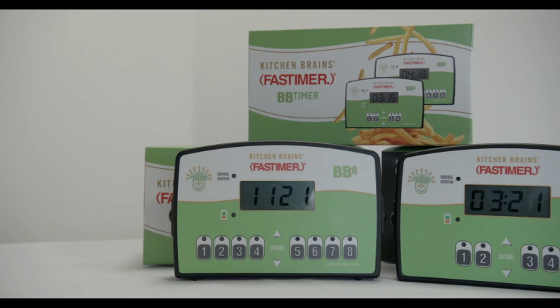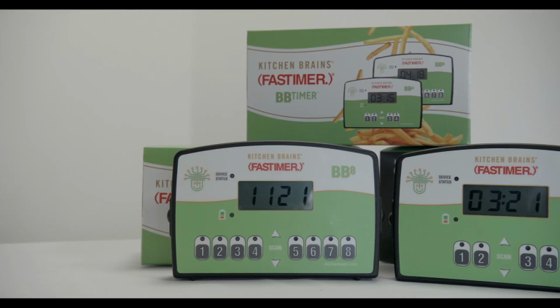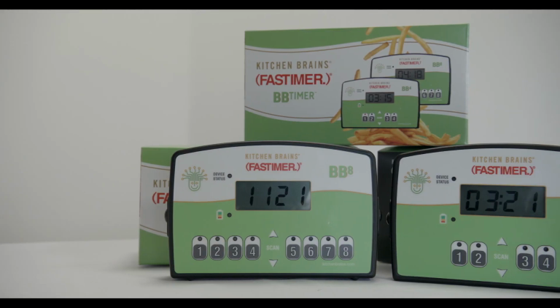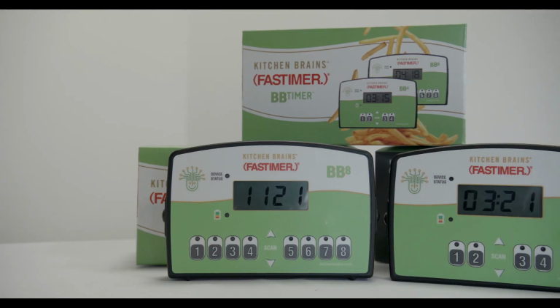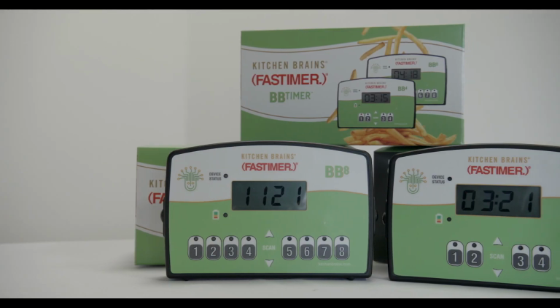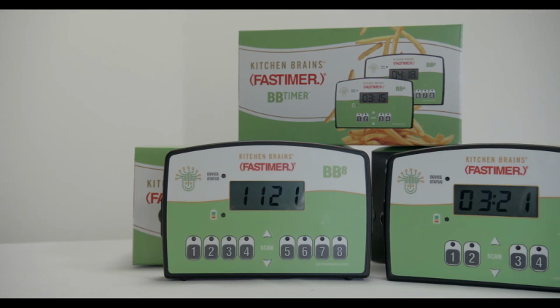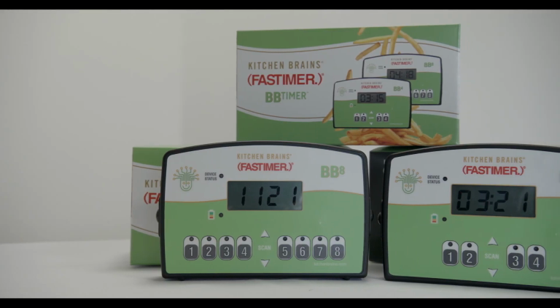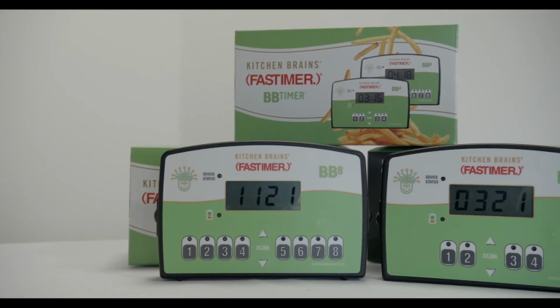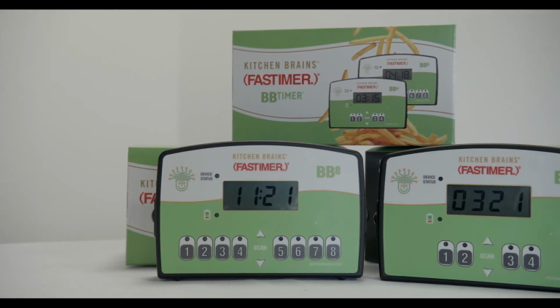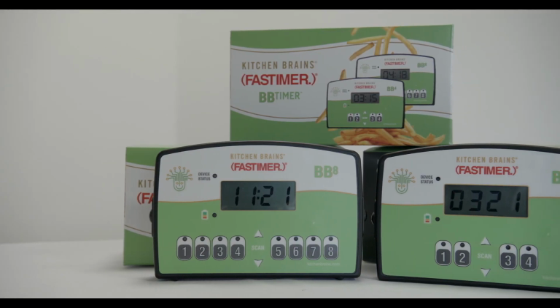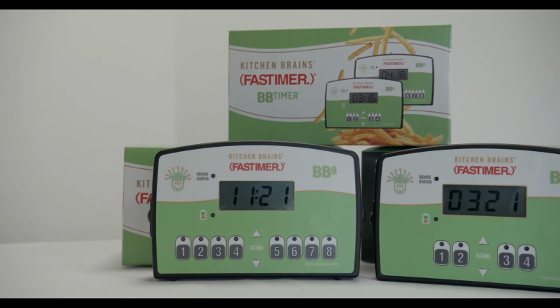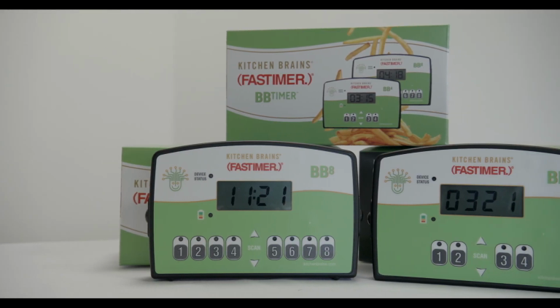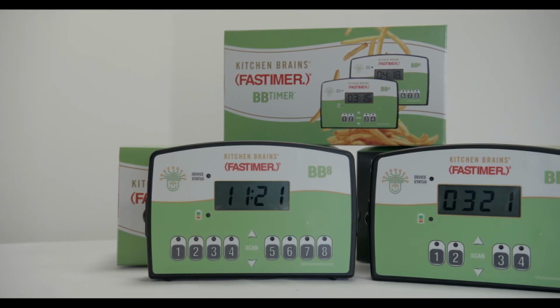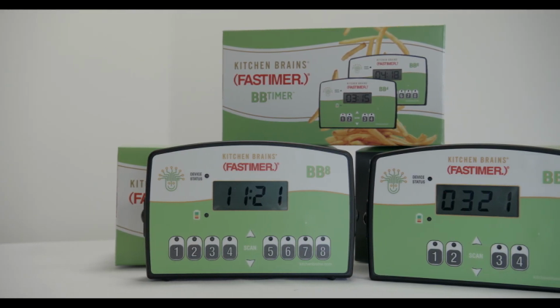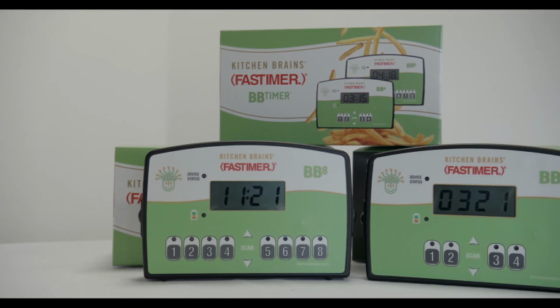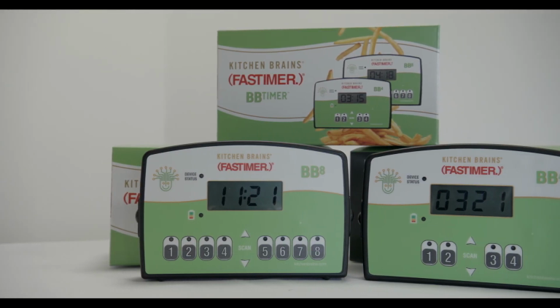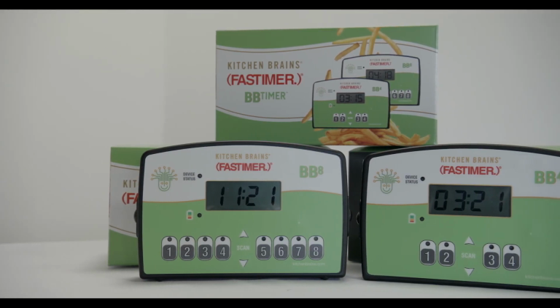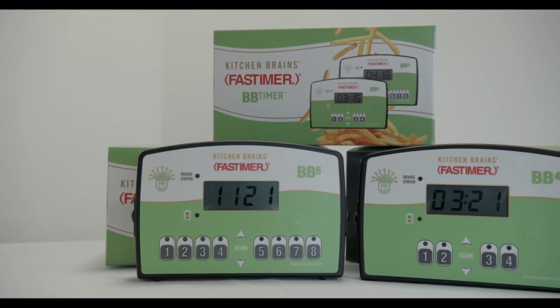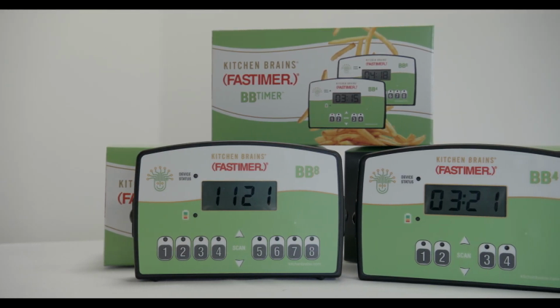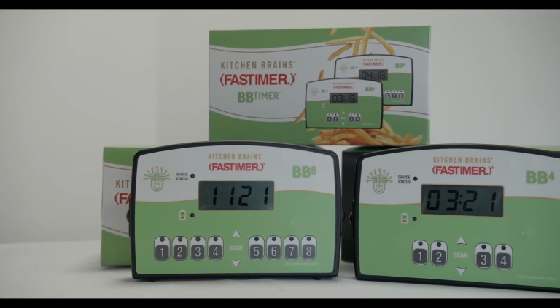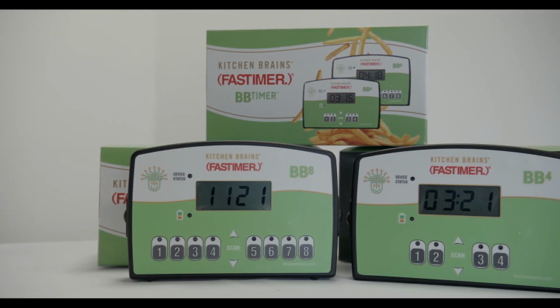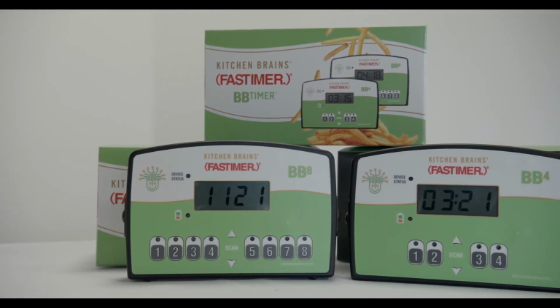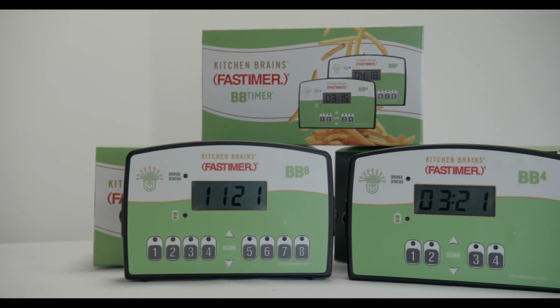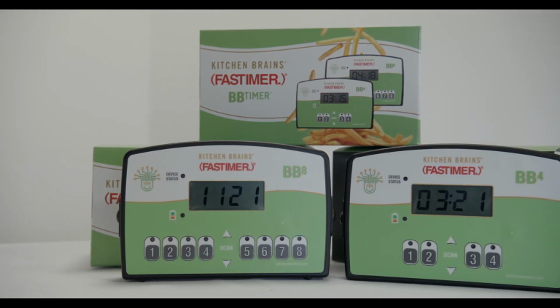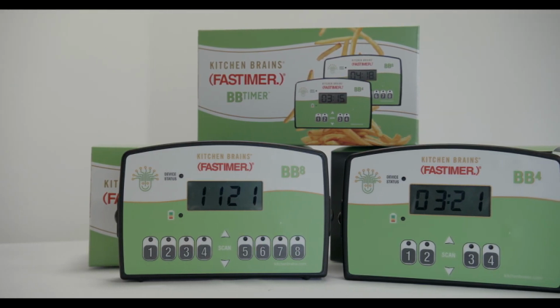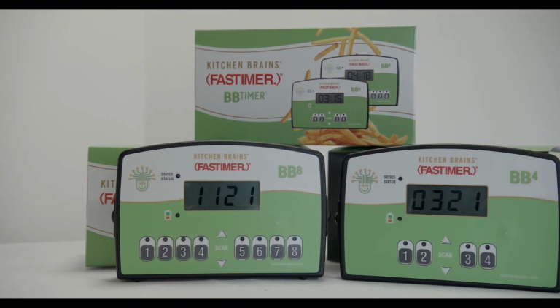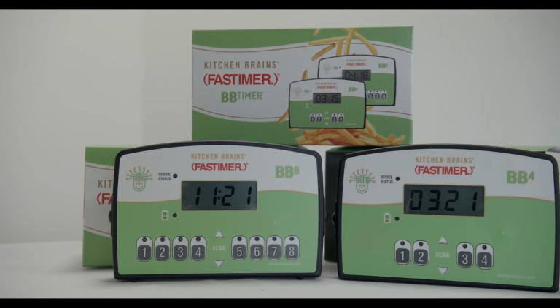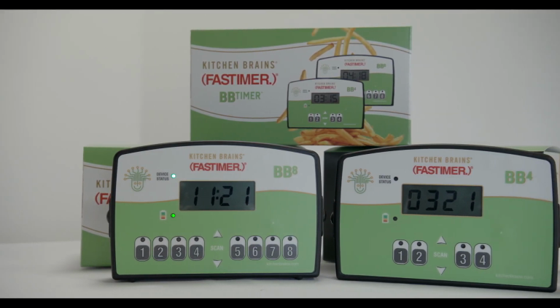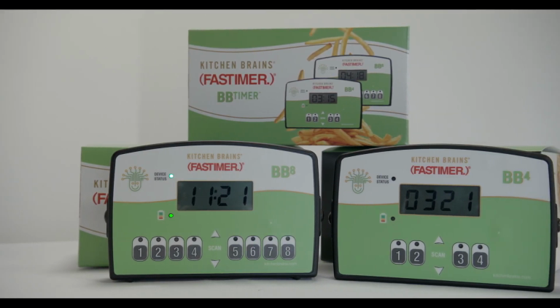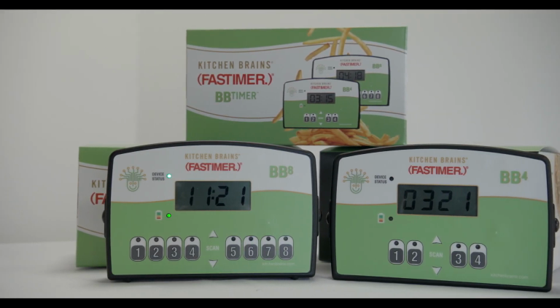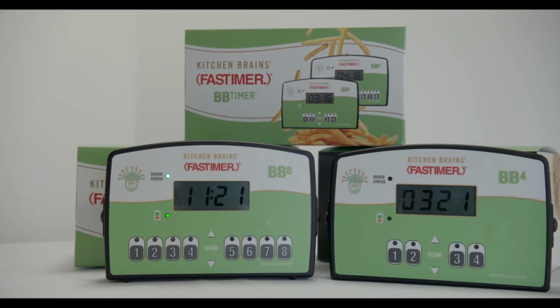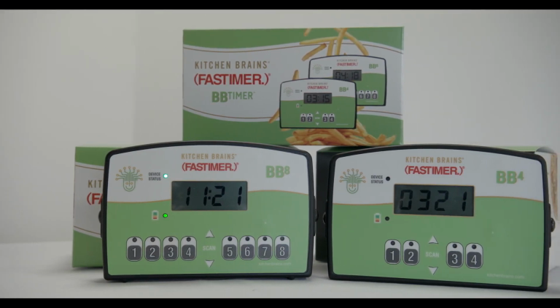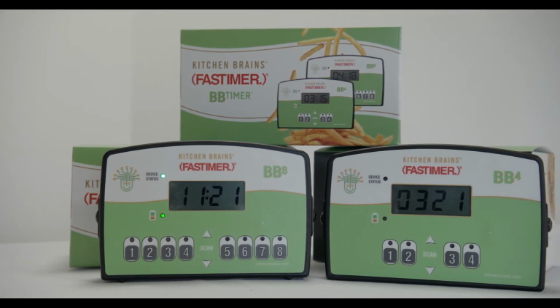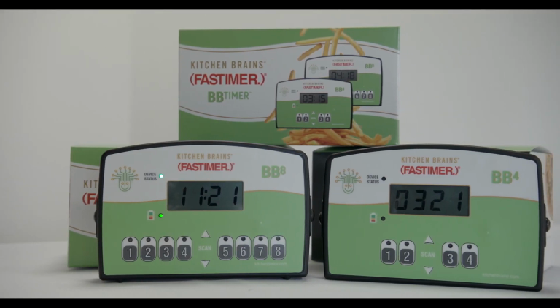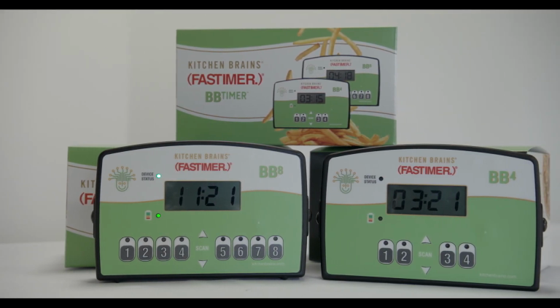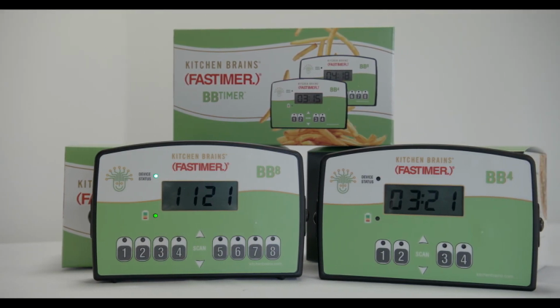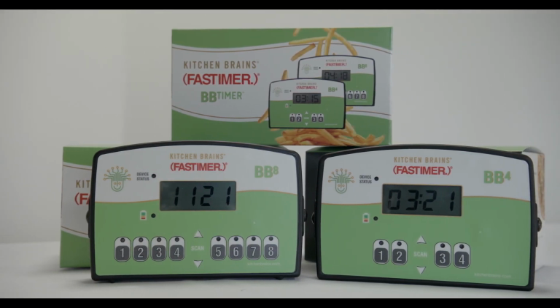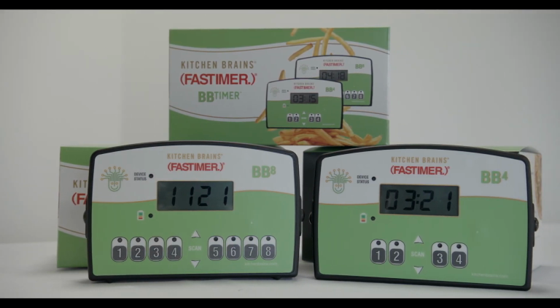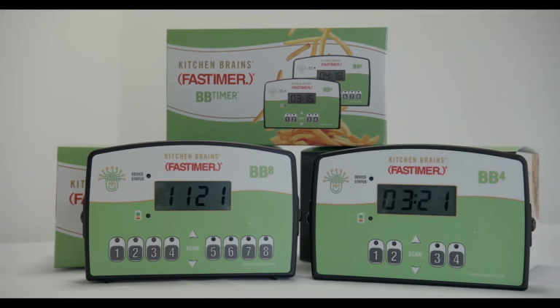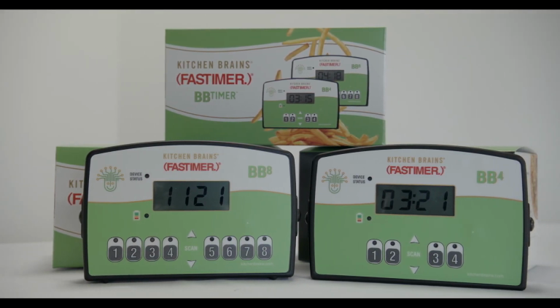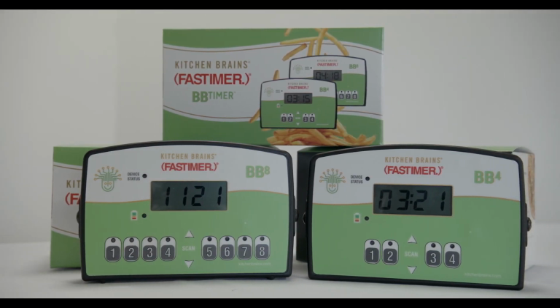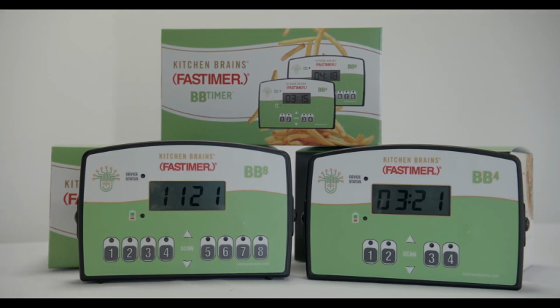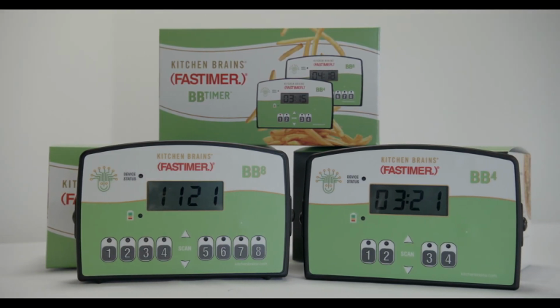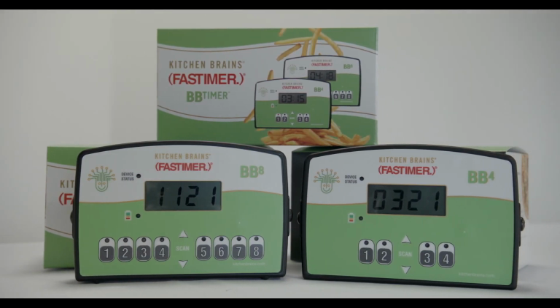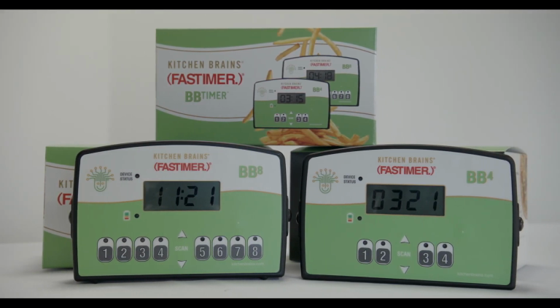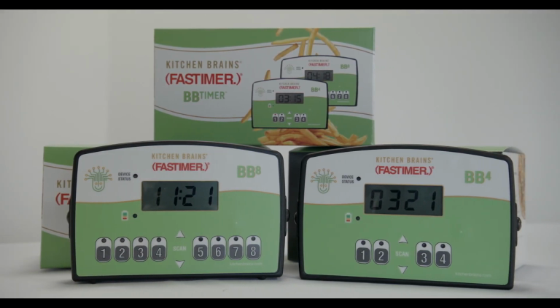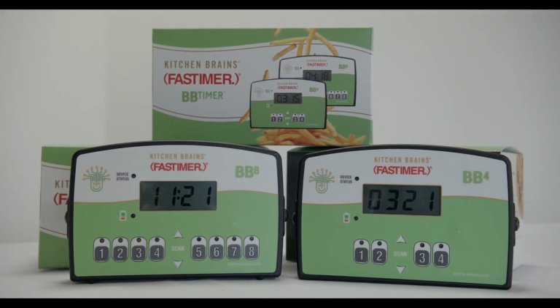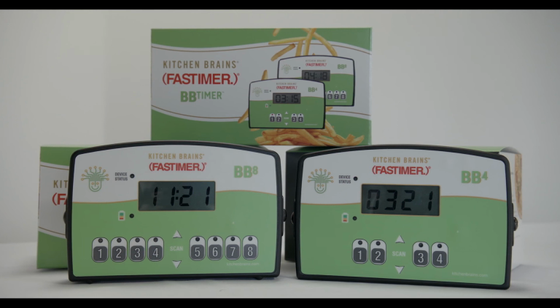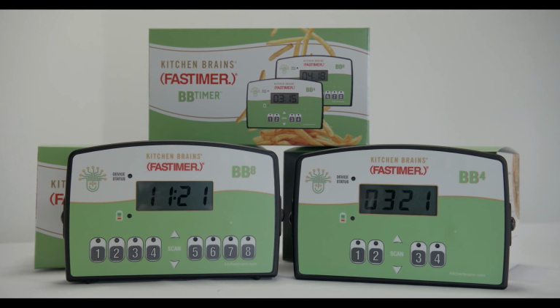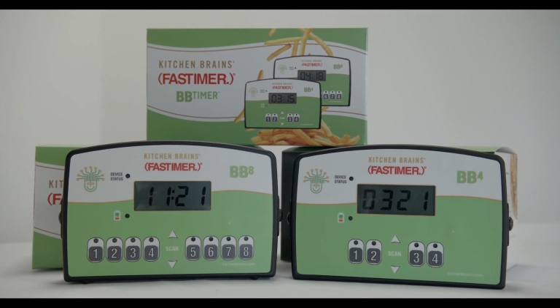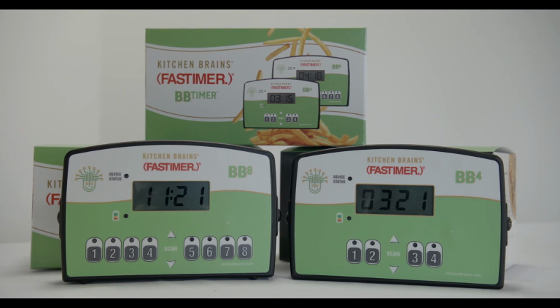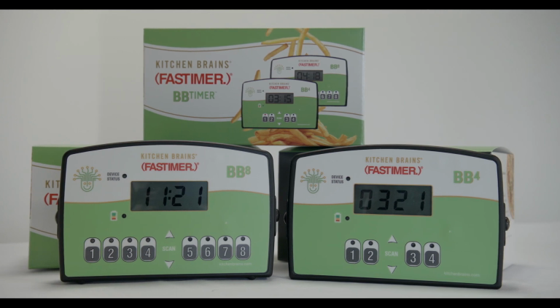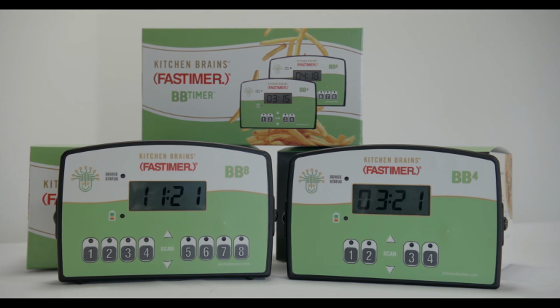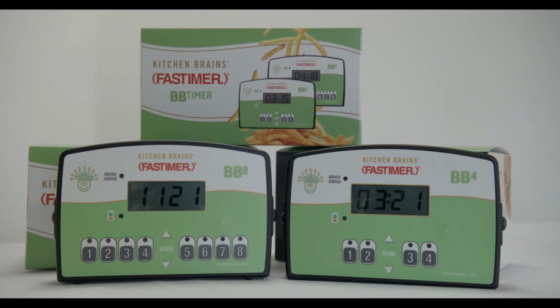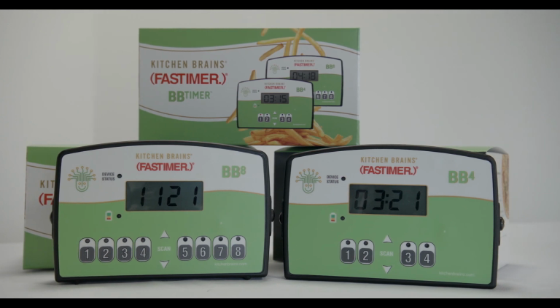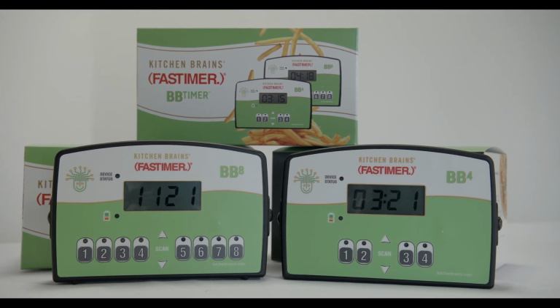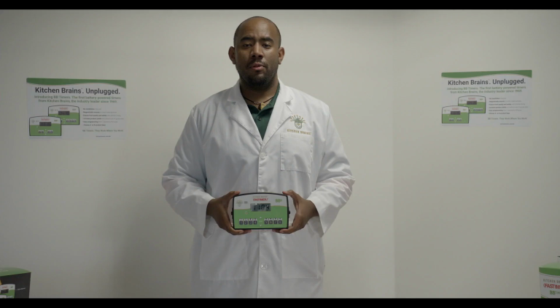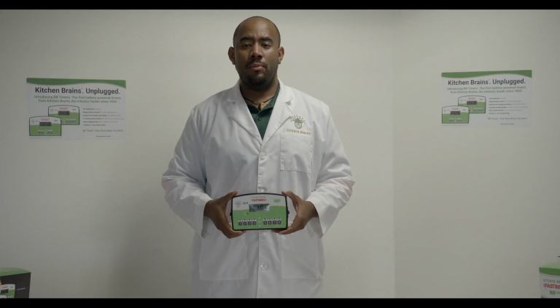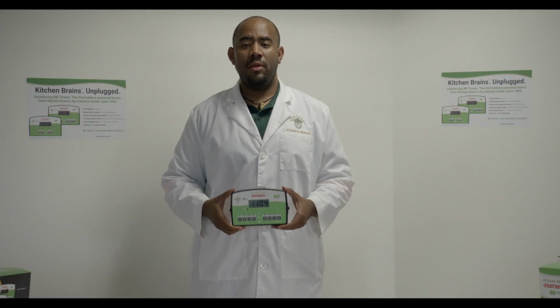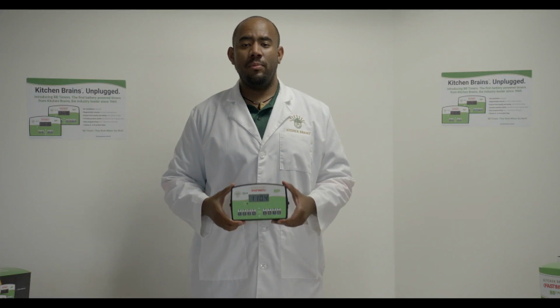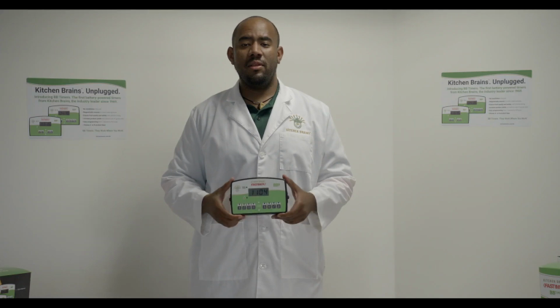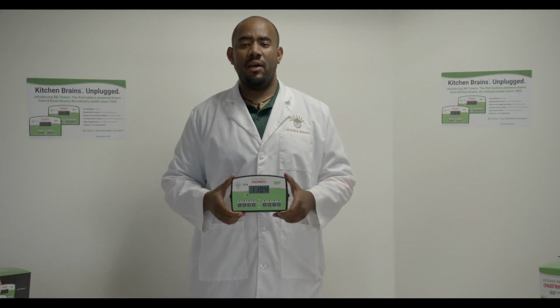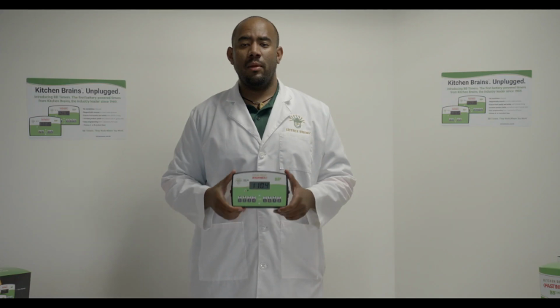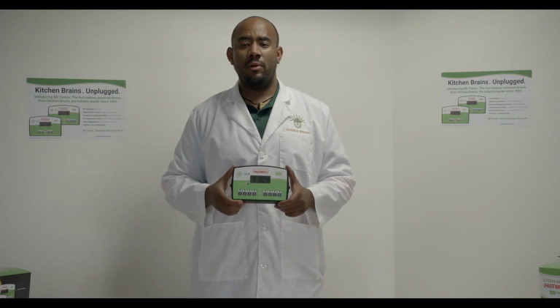Thank you again for purchasing the BB timer and please feel free to contact us at any time for assistance. The BB timer — it works where you work.